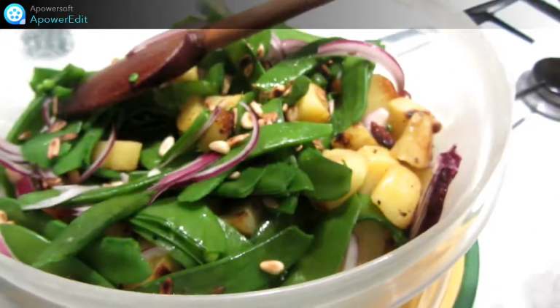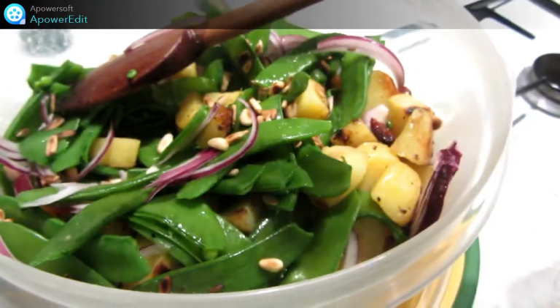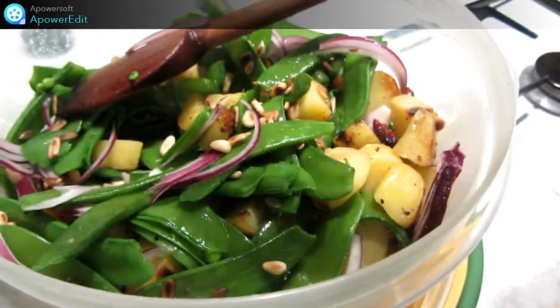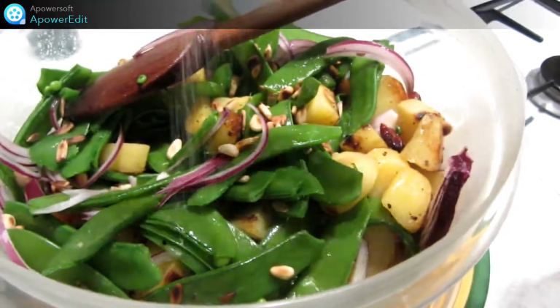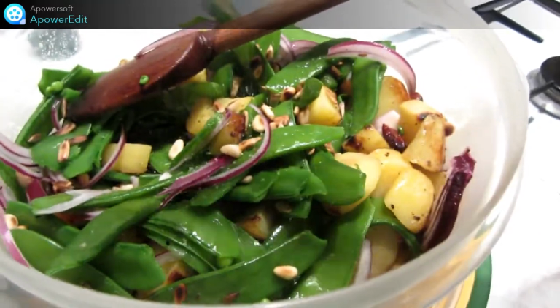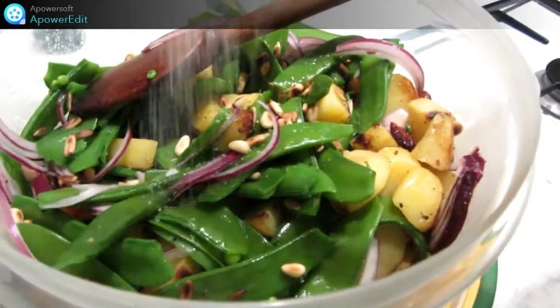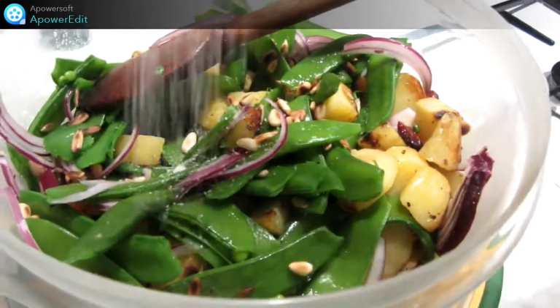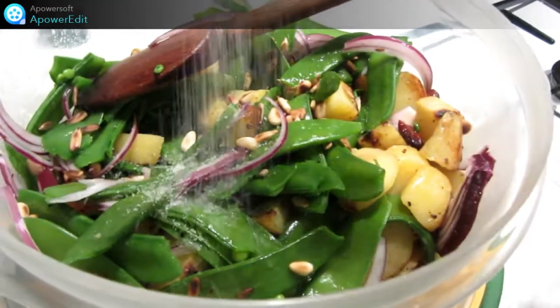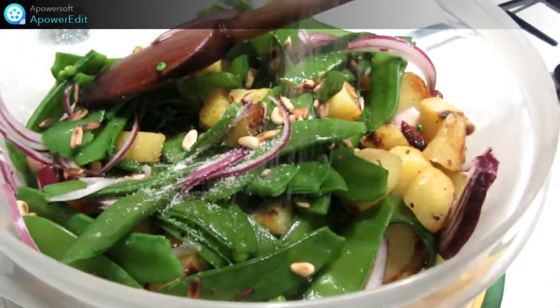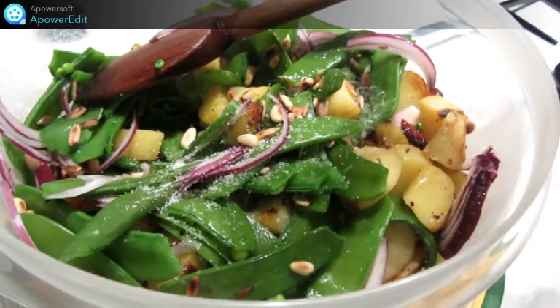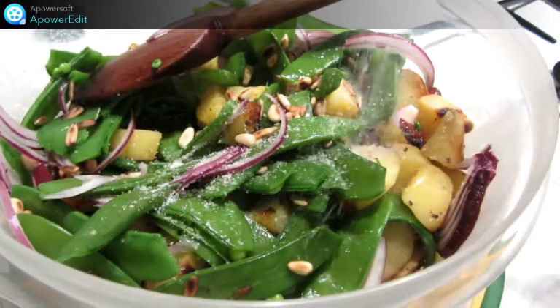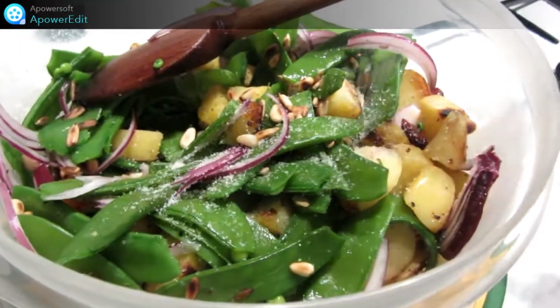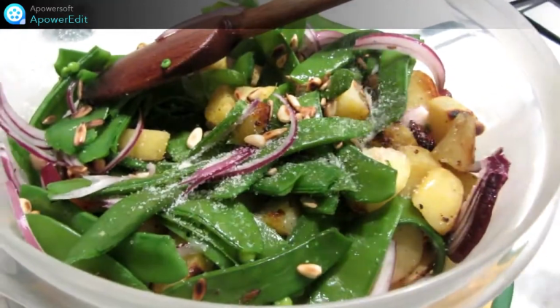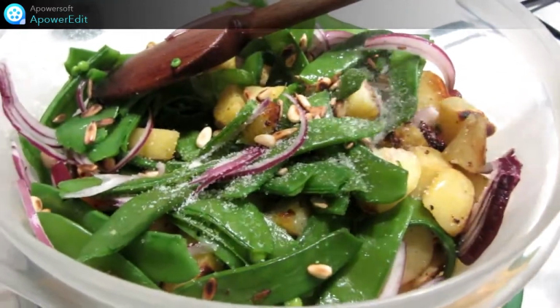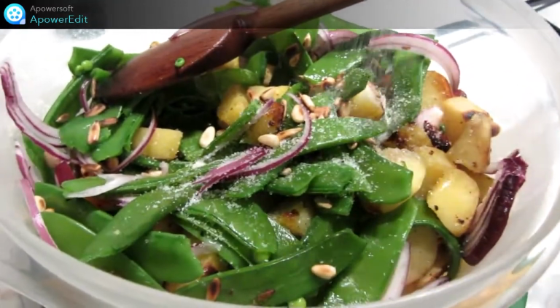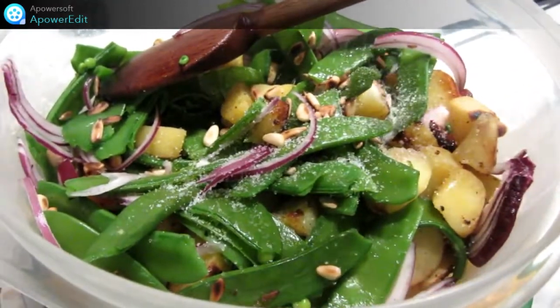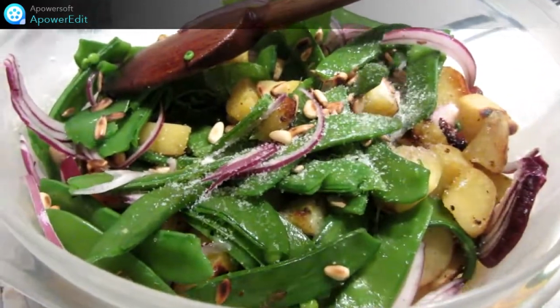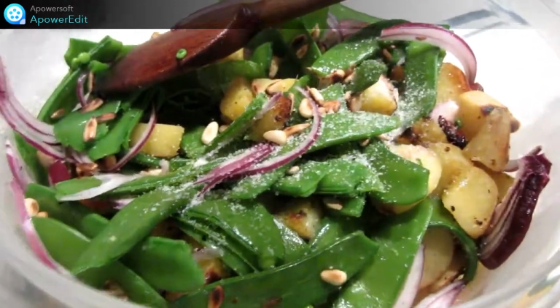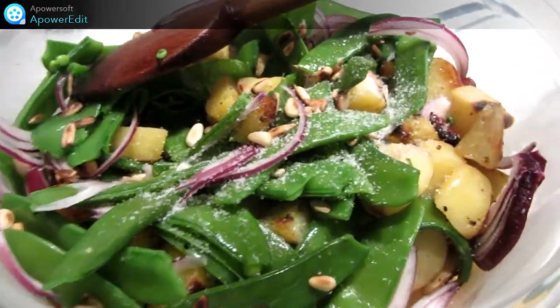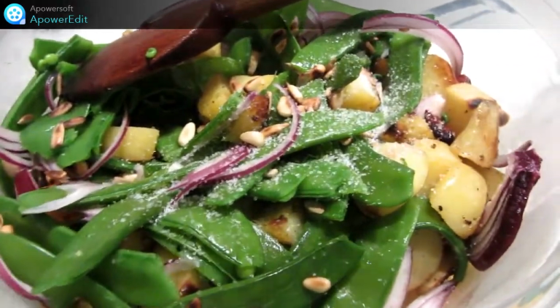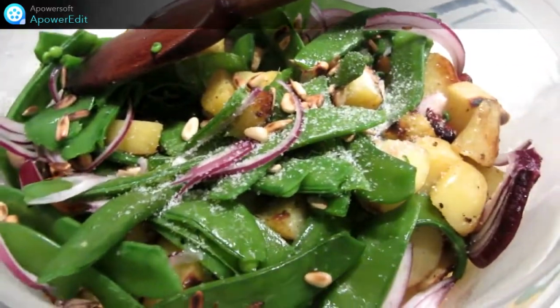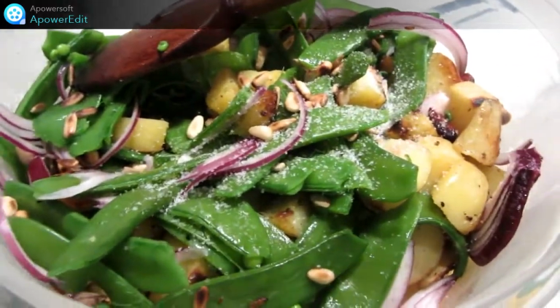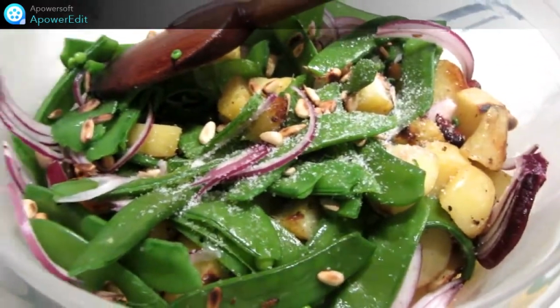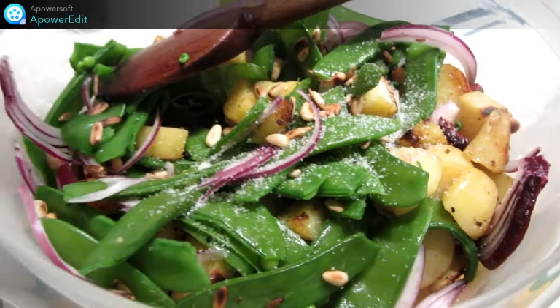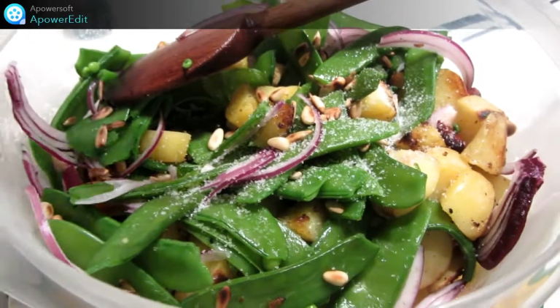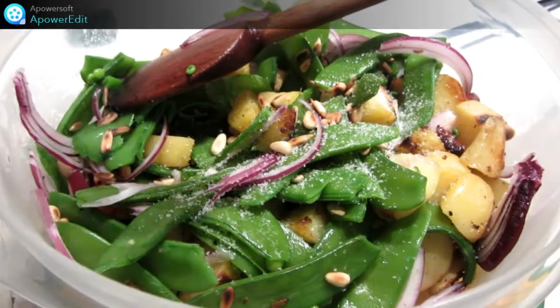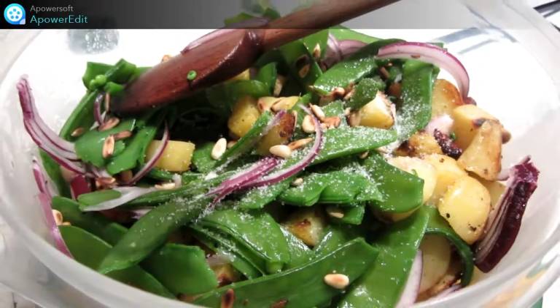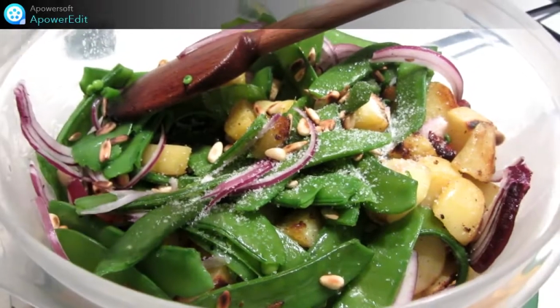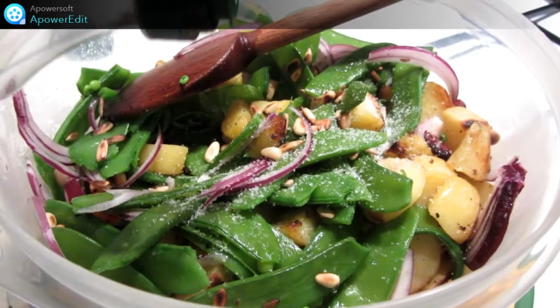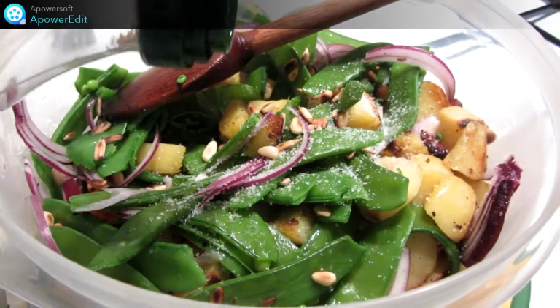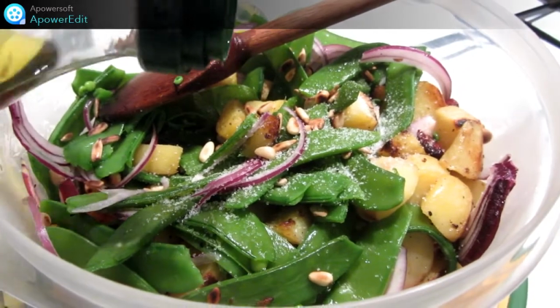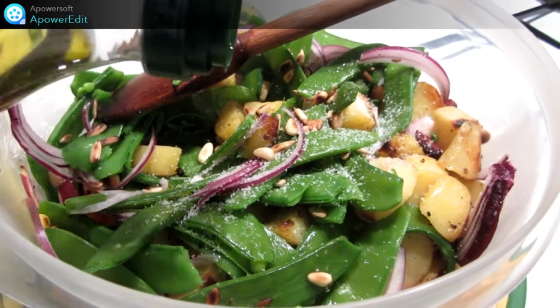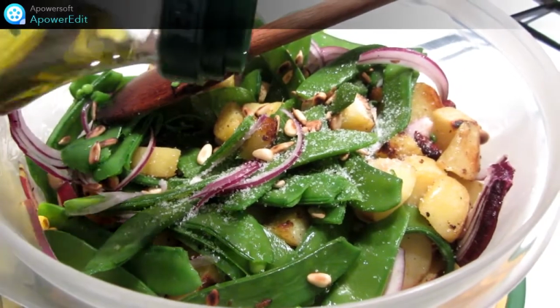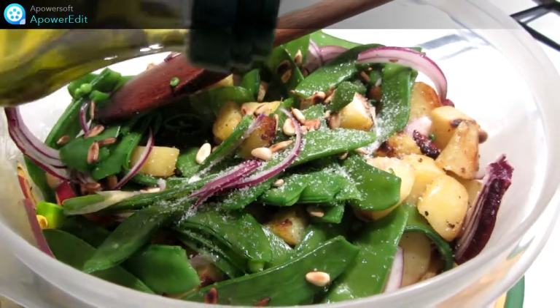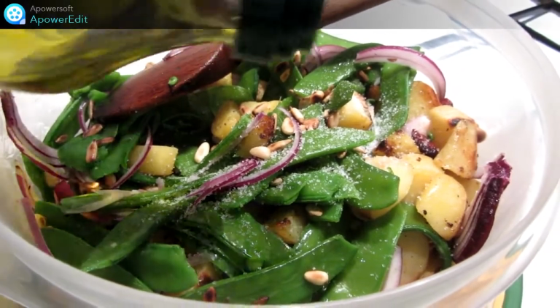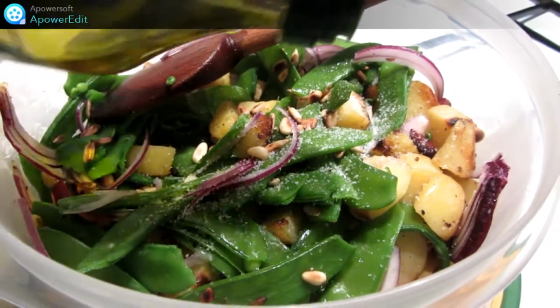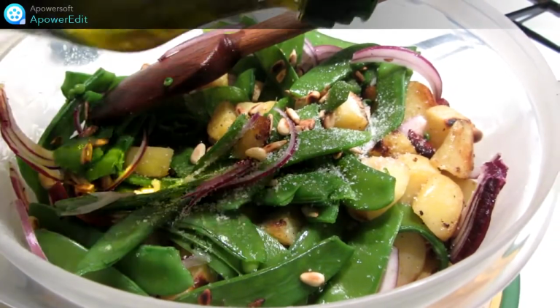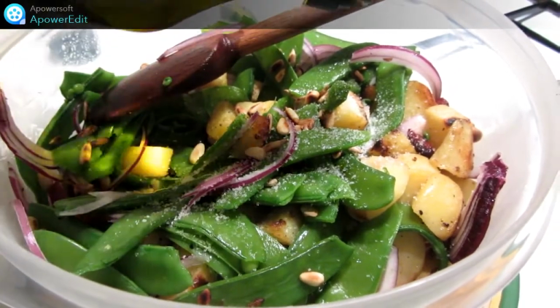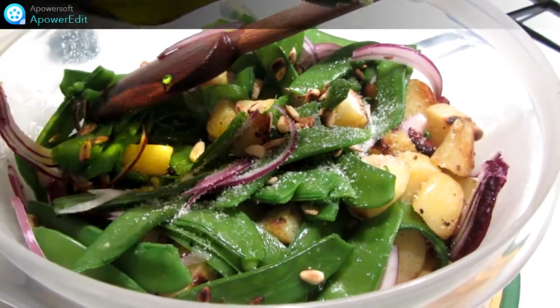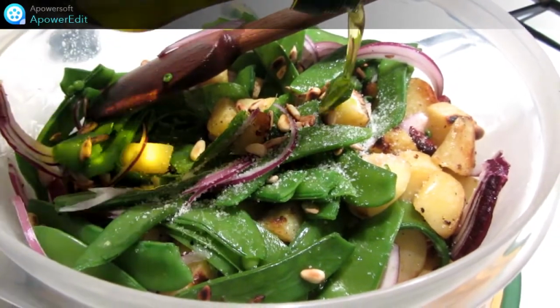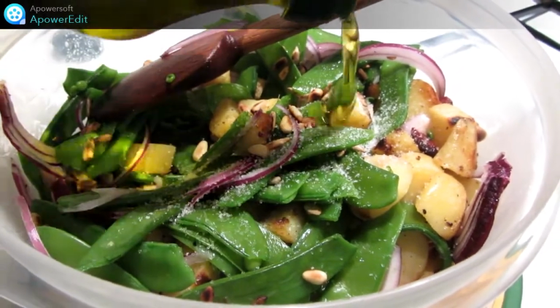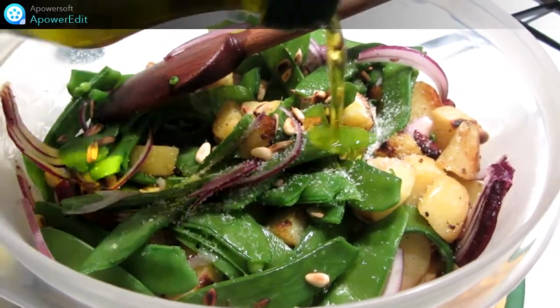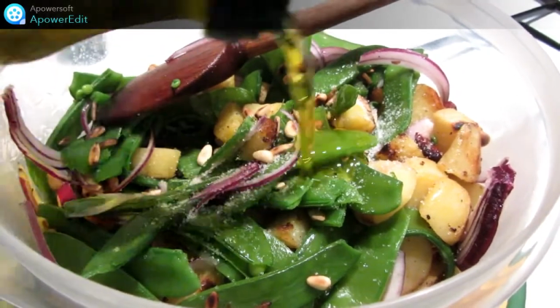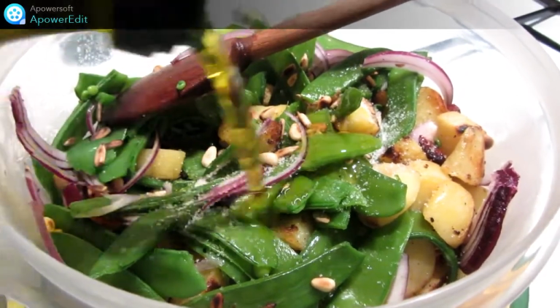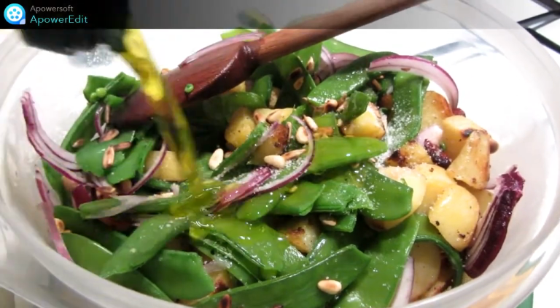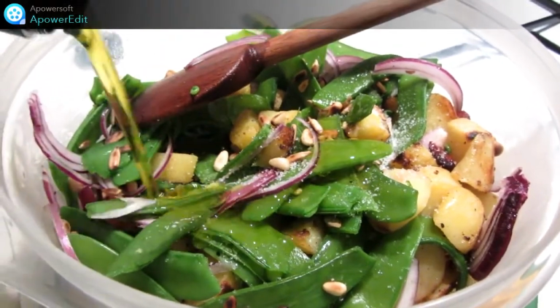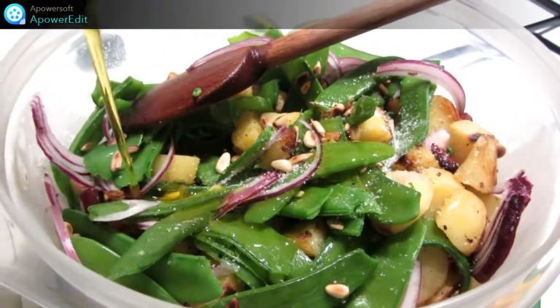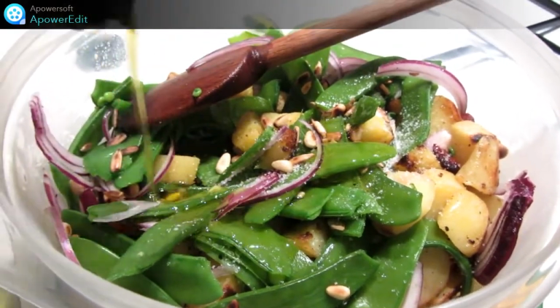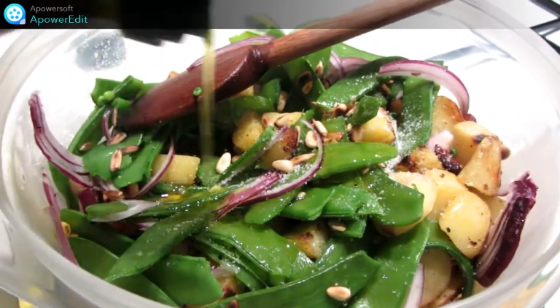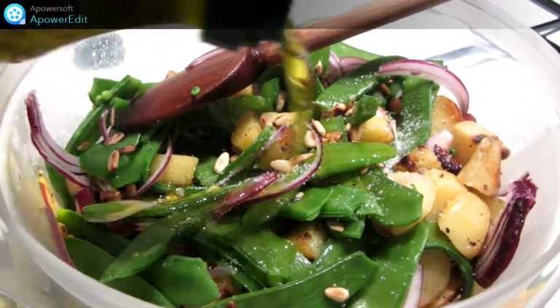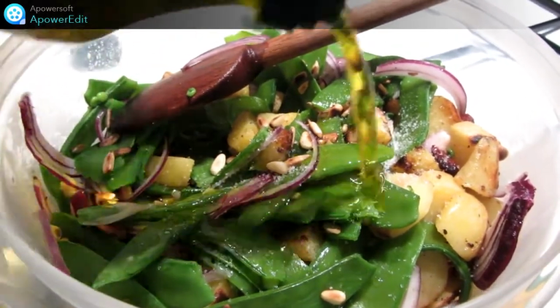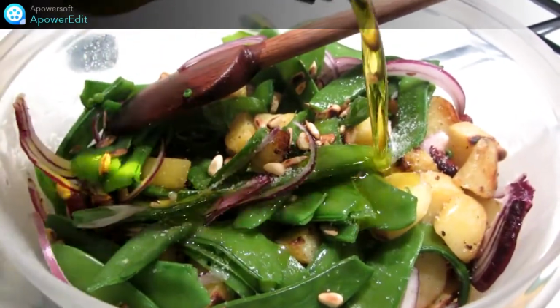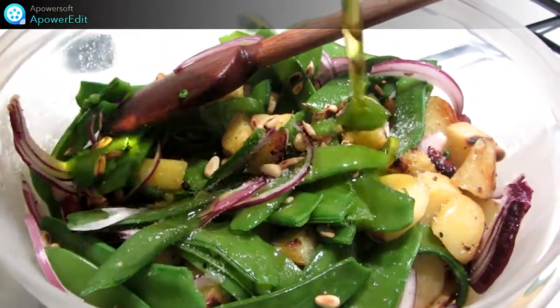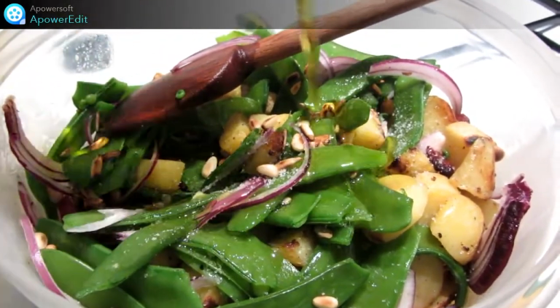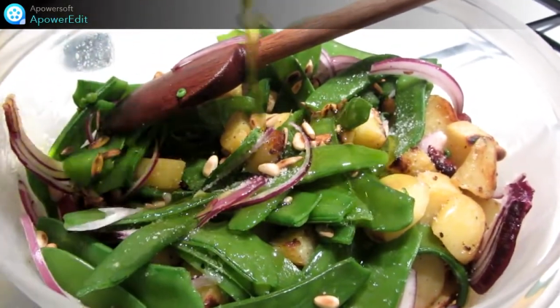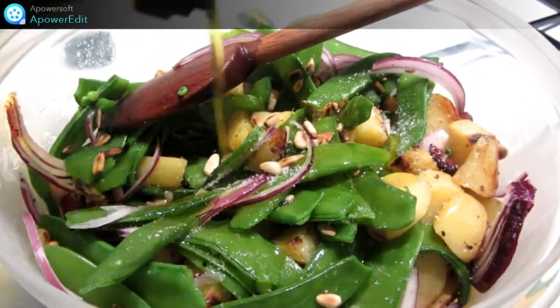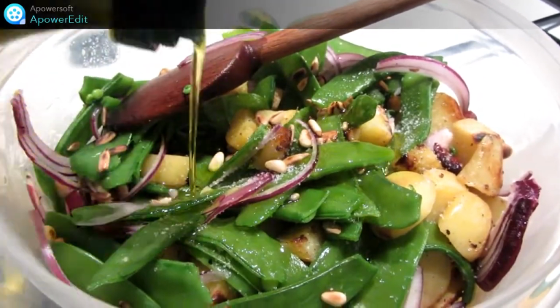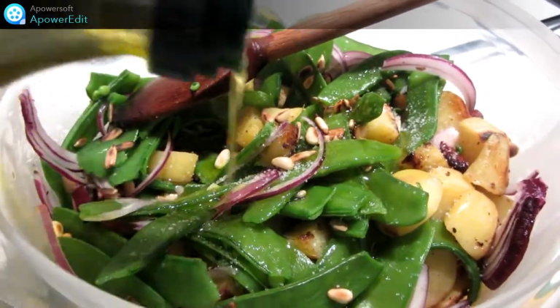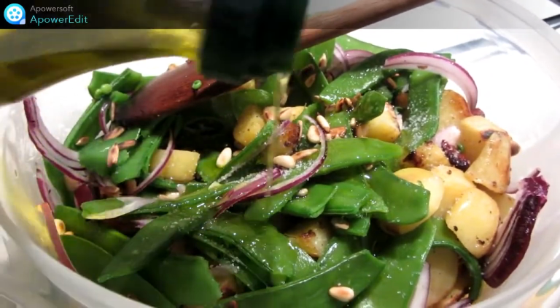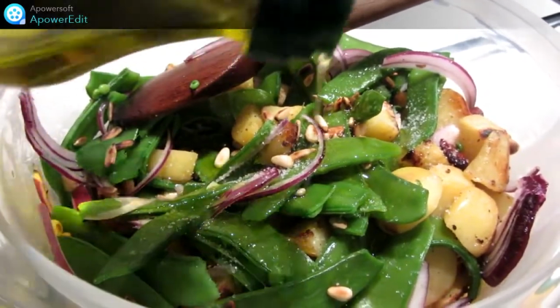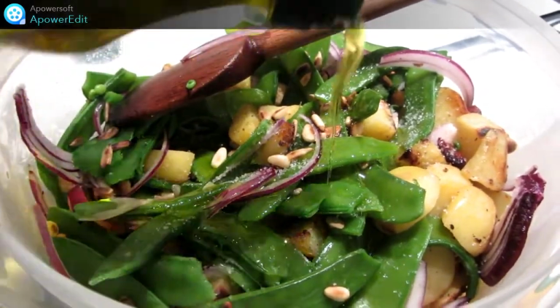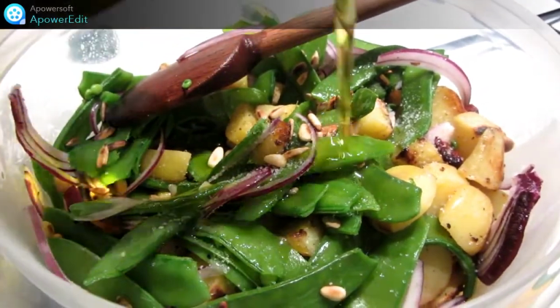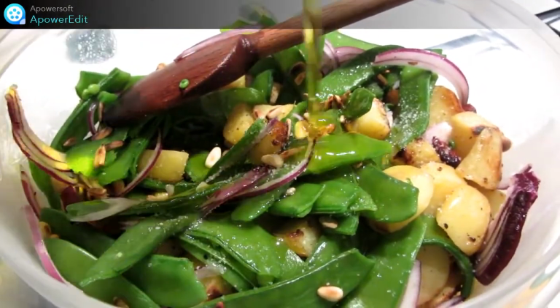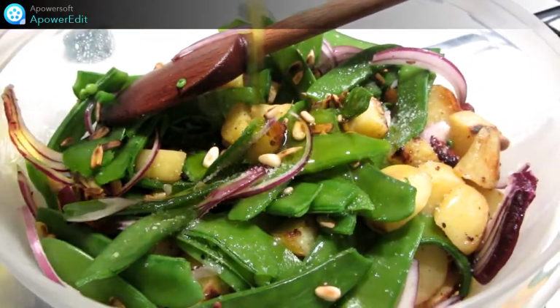J'assaisonne de sel, de poivre, d'huile d'olive et de vinaigre. Et je sers sans attendre.